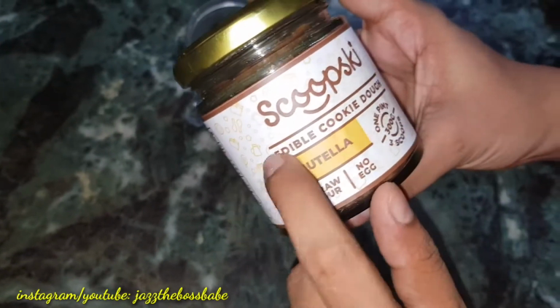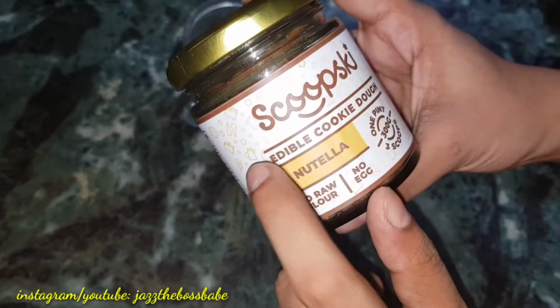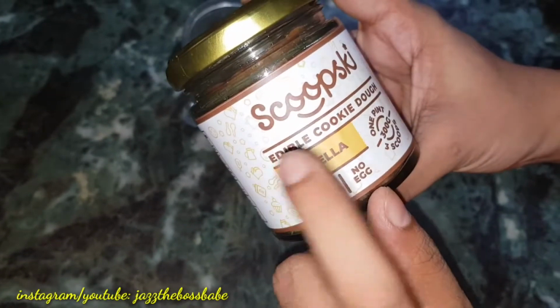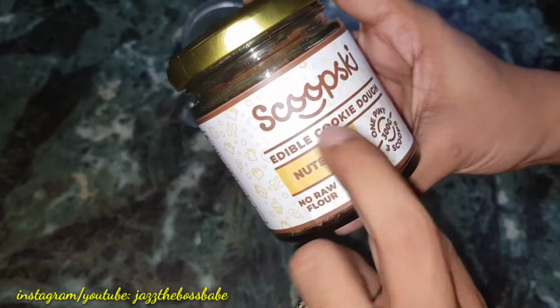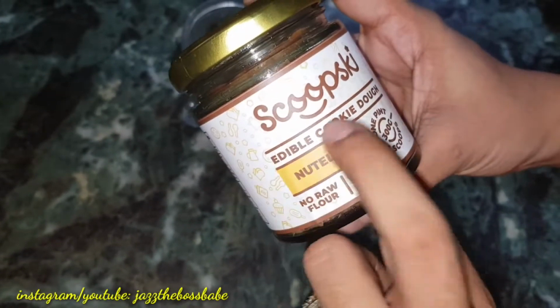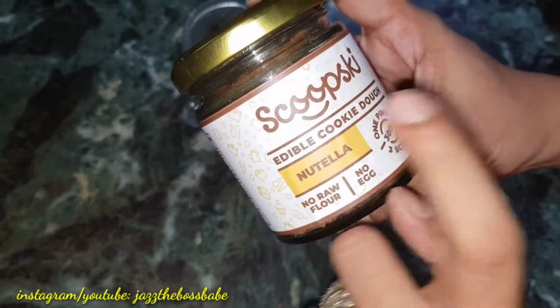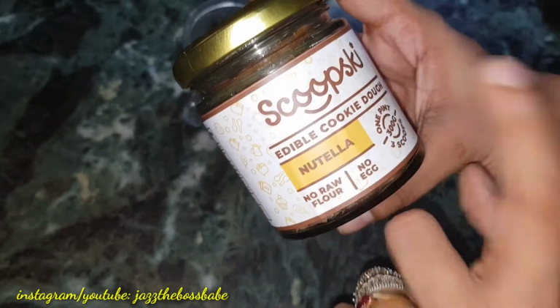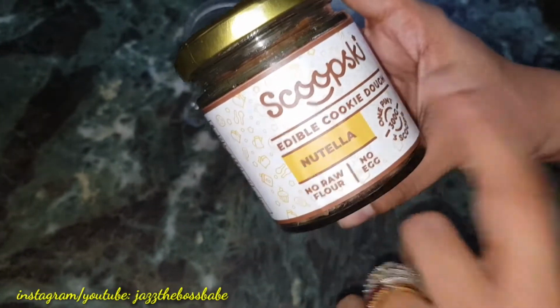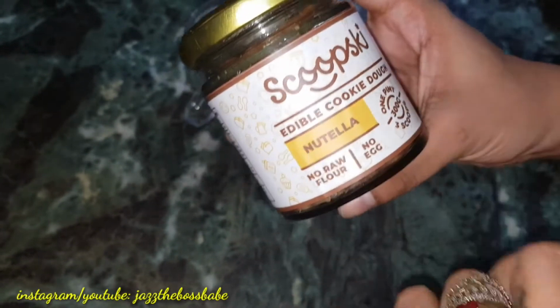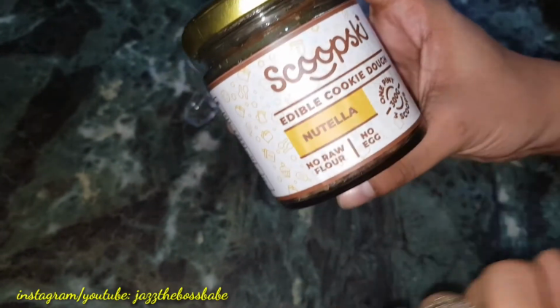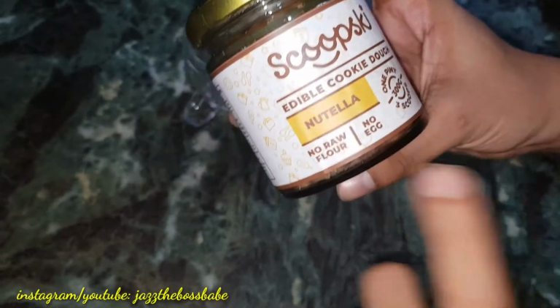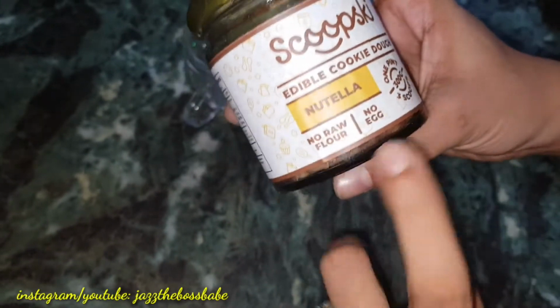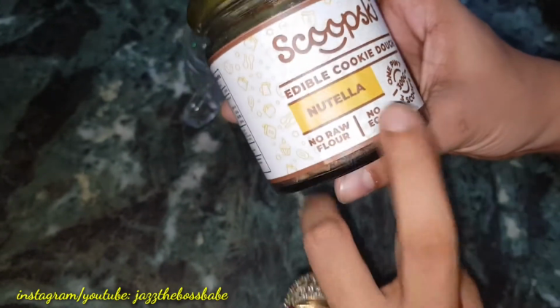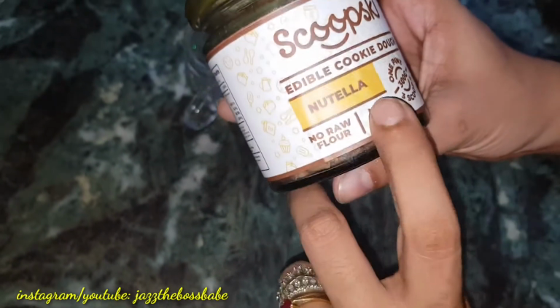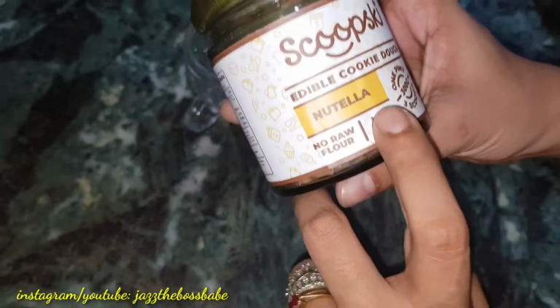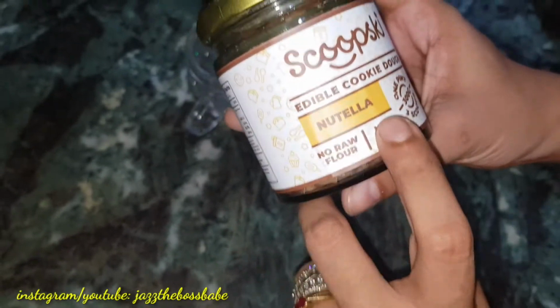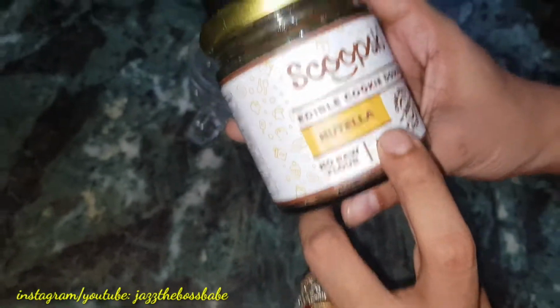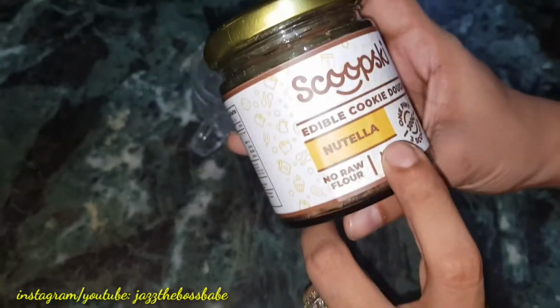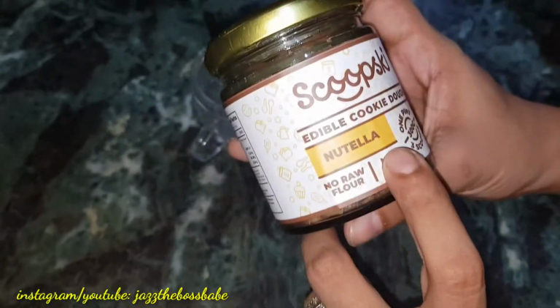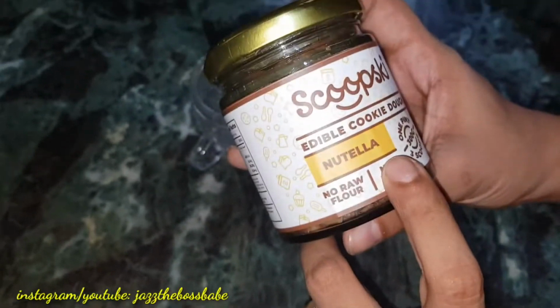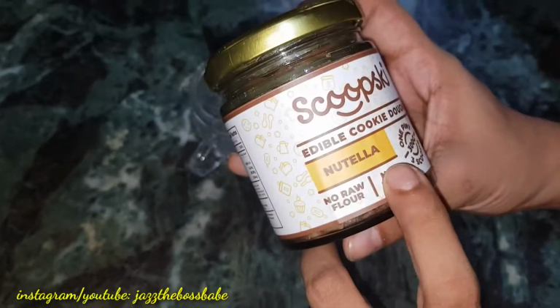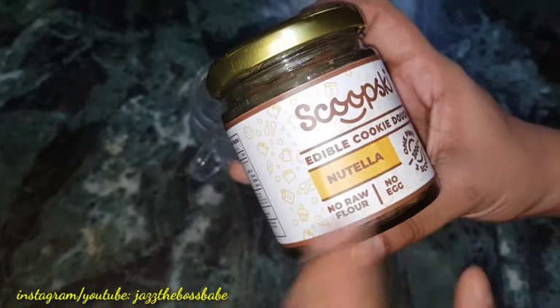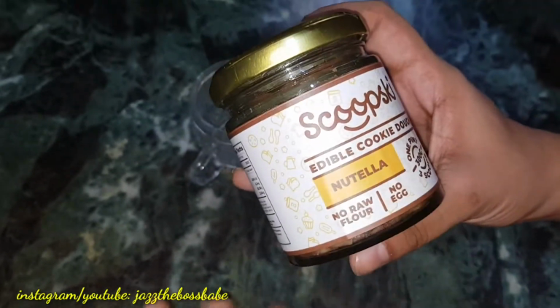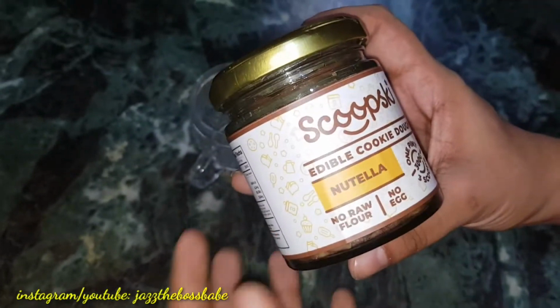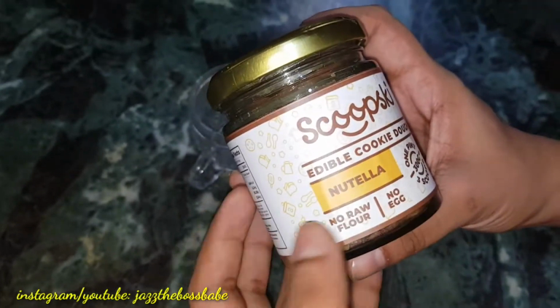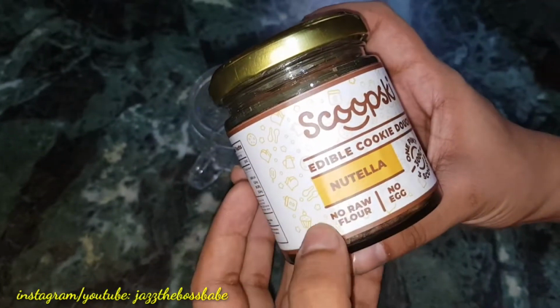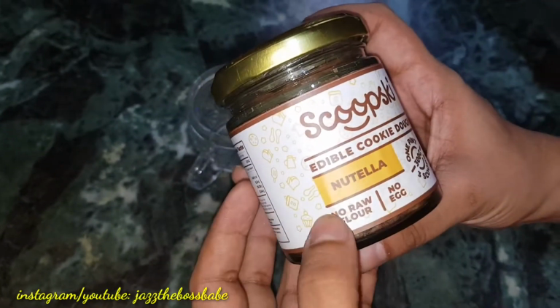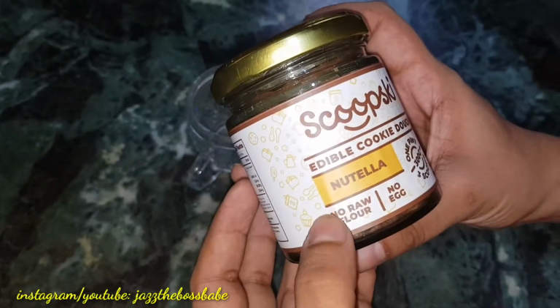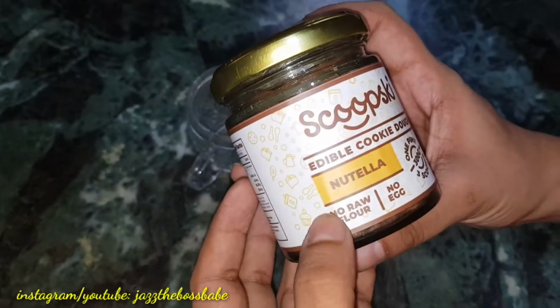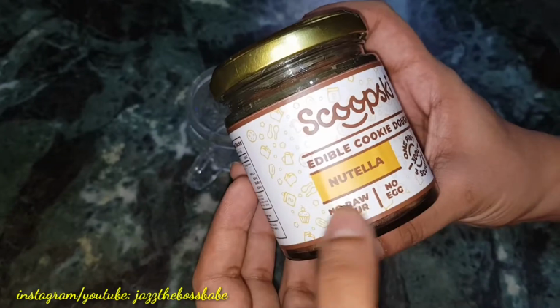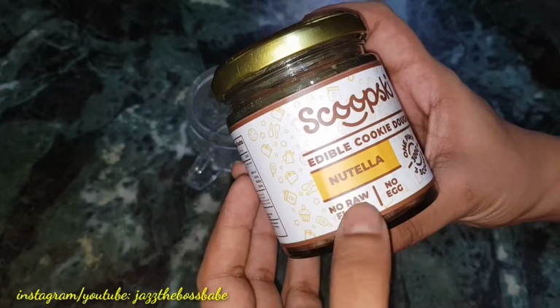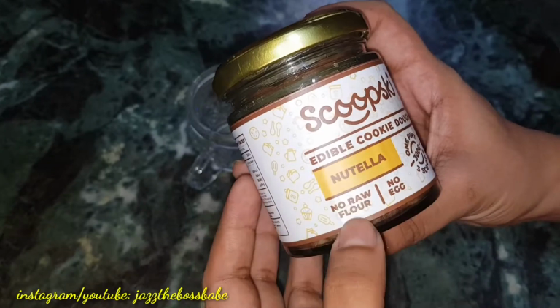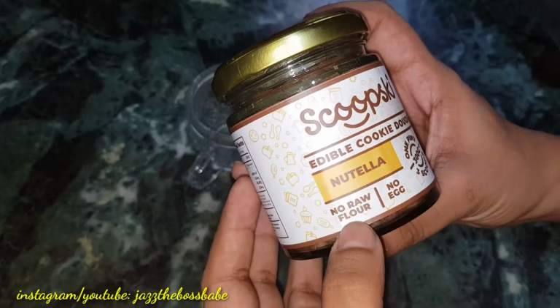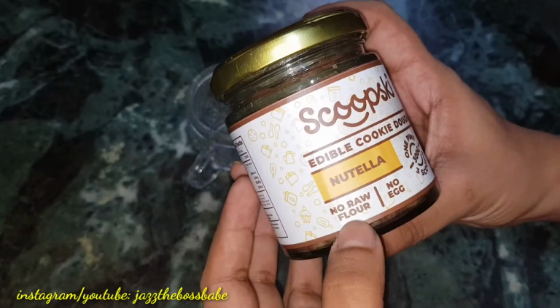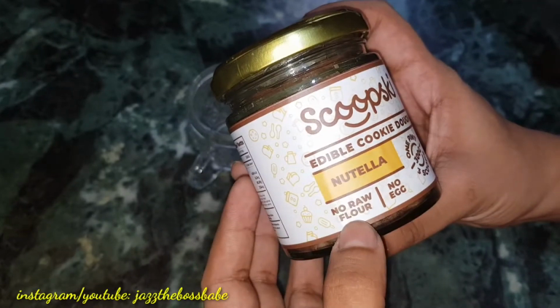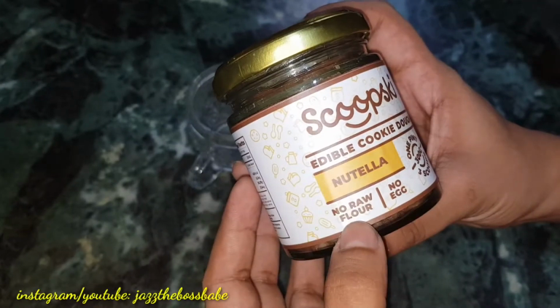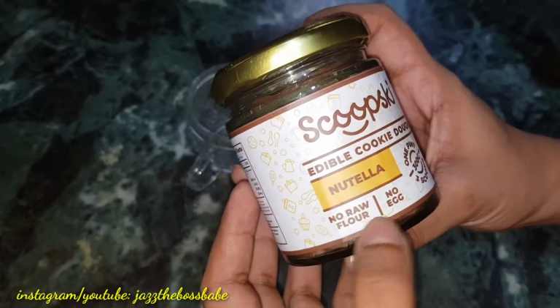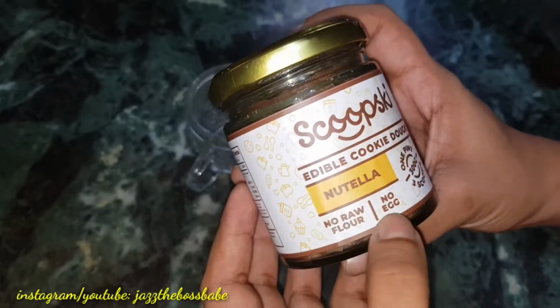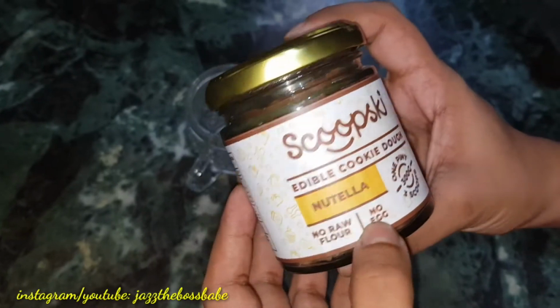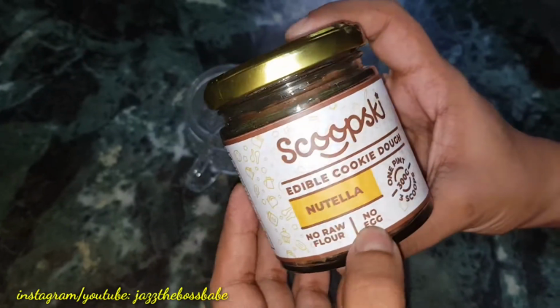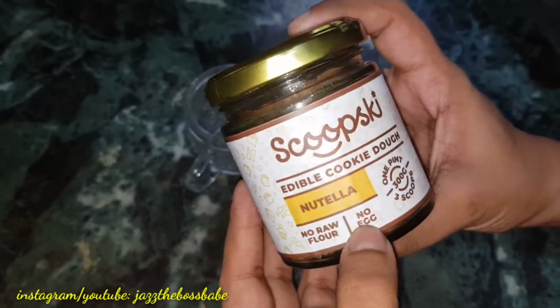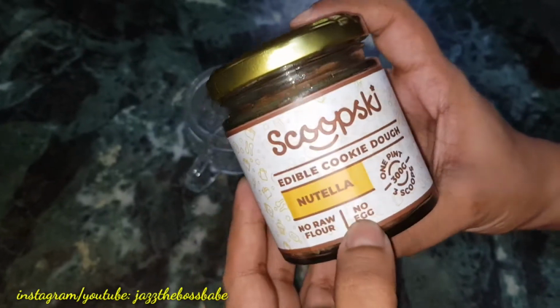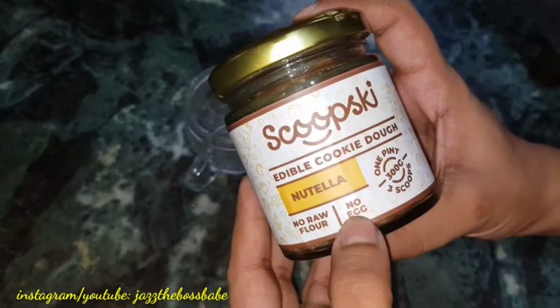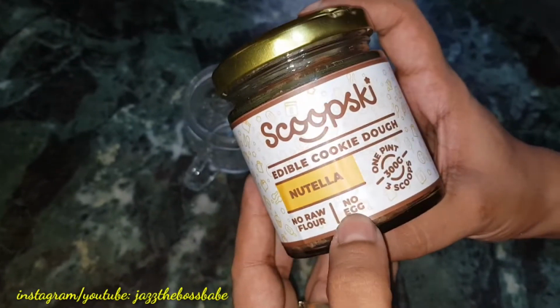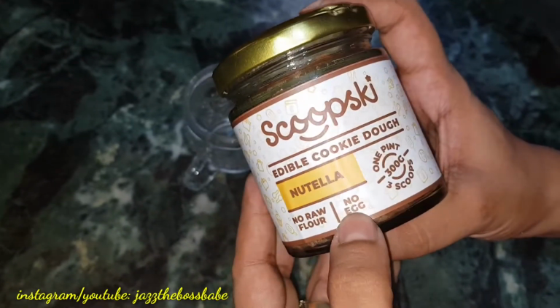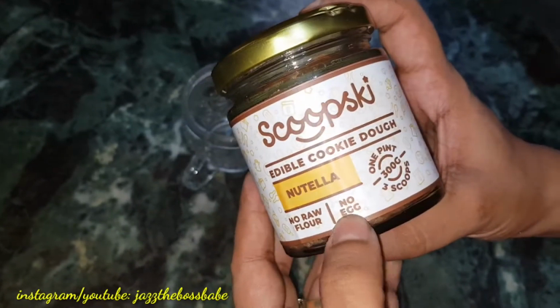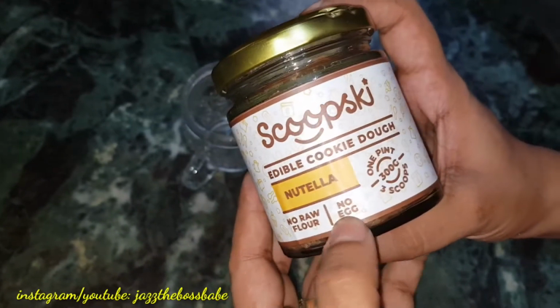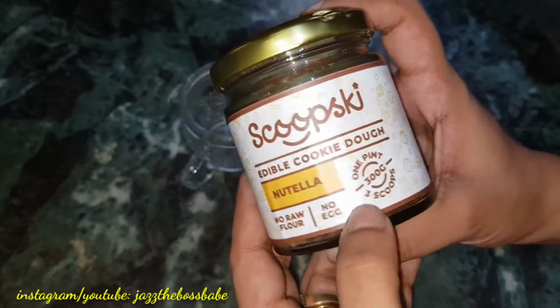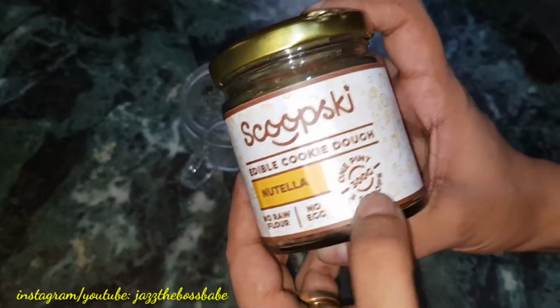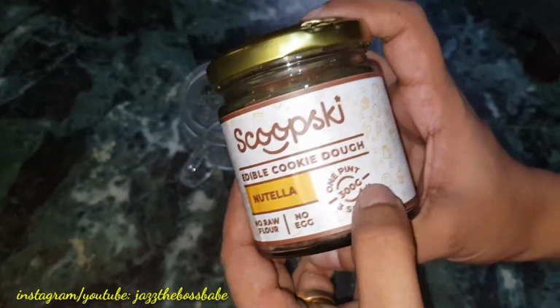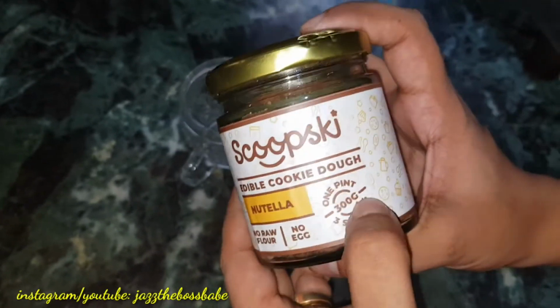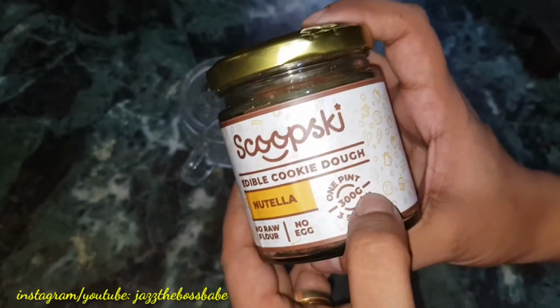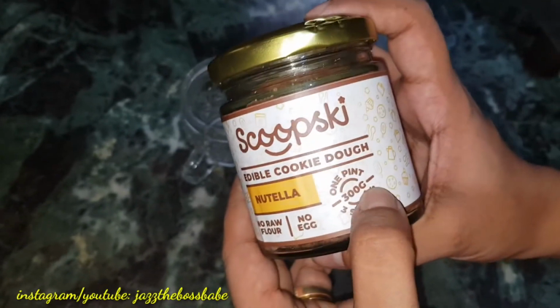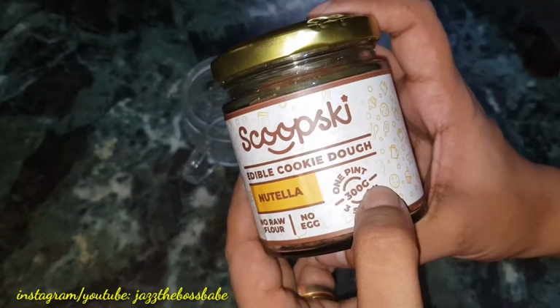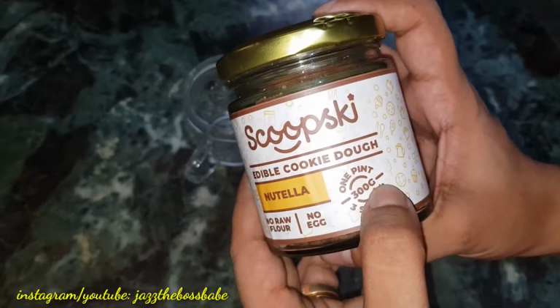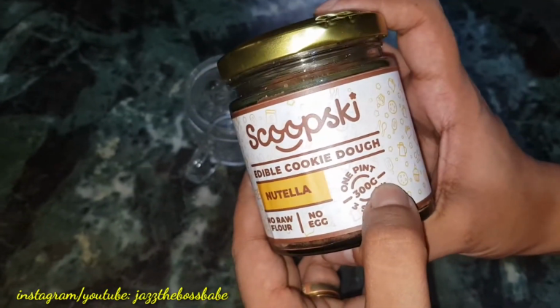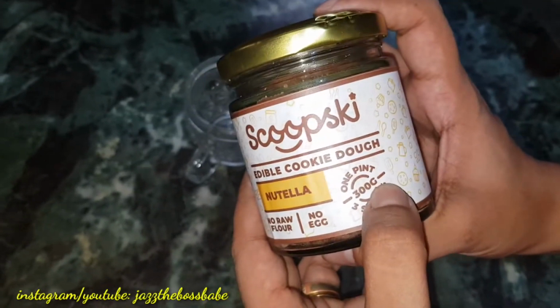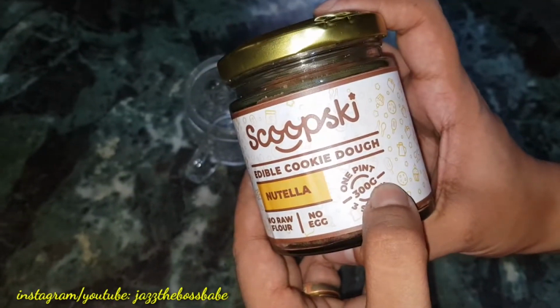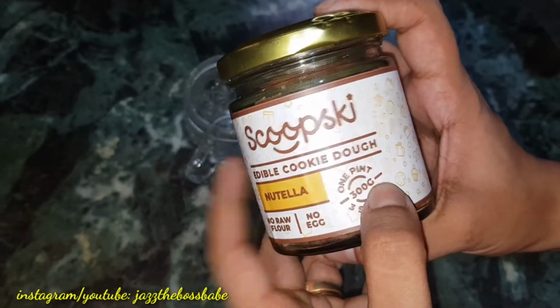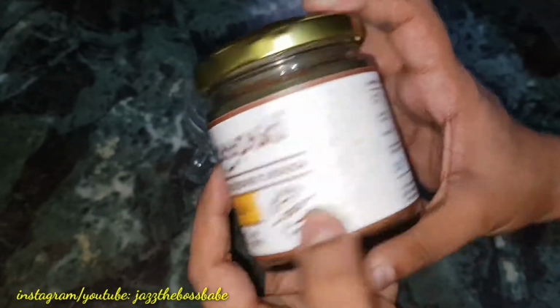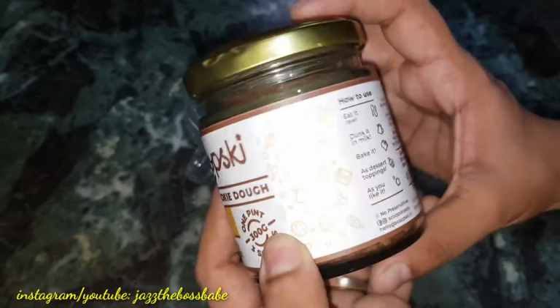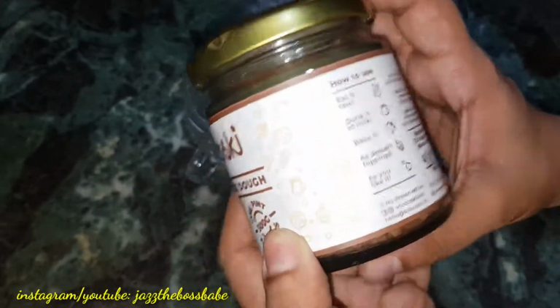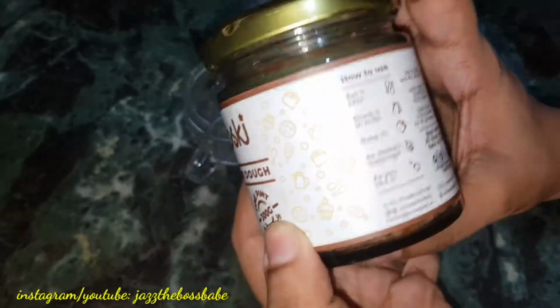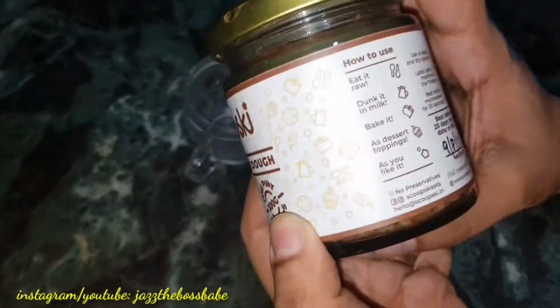Edible cookie dough — it is Nutella in flavor. It has no raw flour, no egg, and 300 grams of quantity.